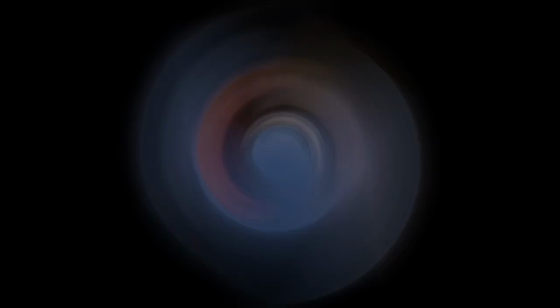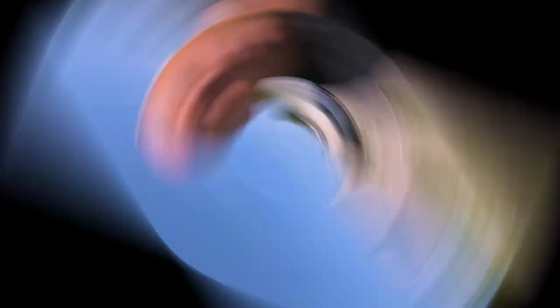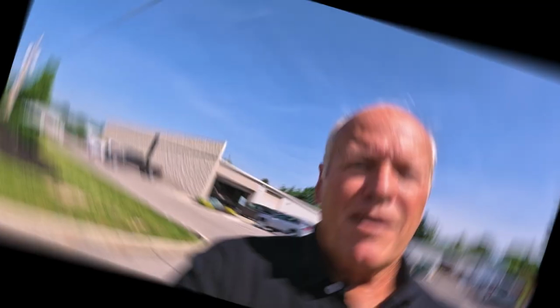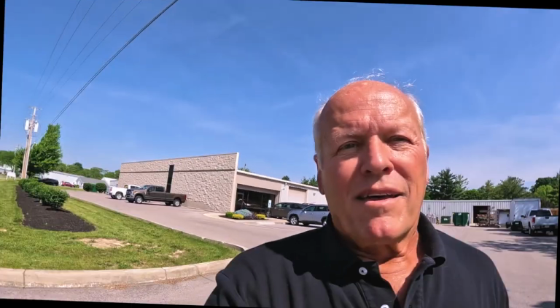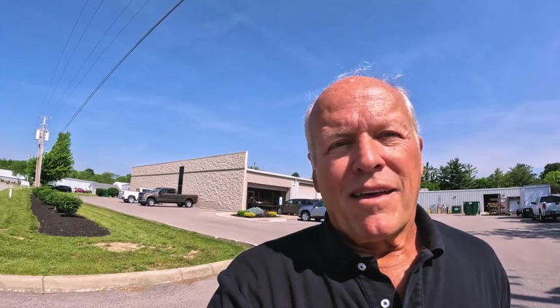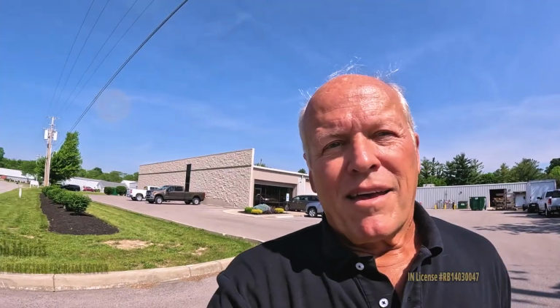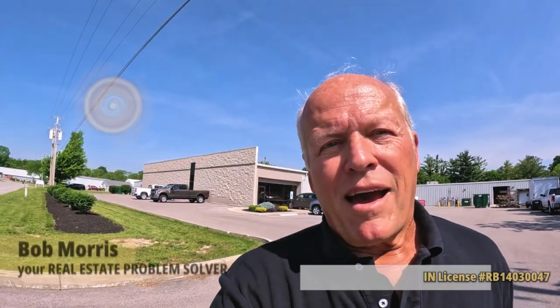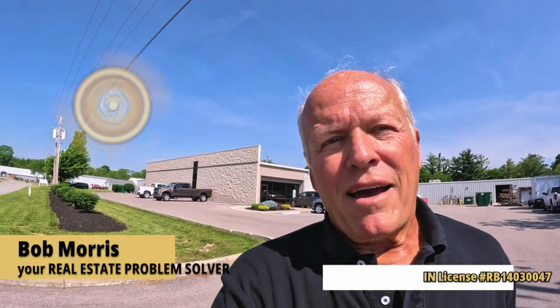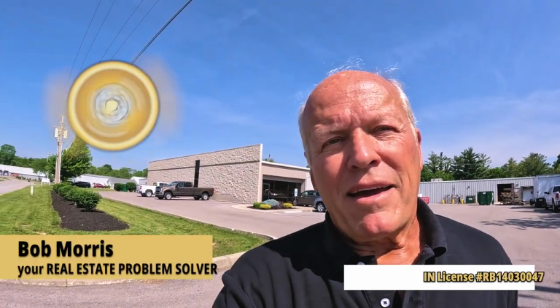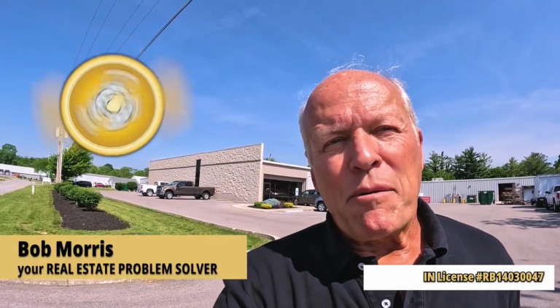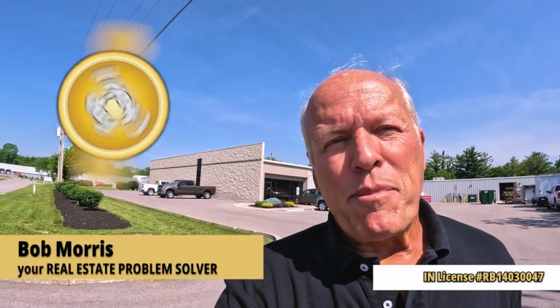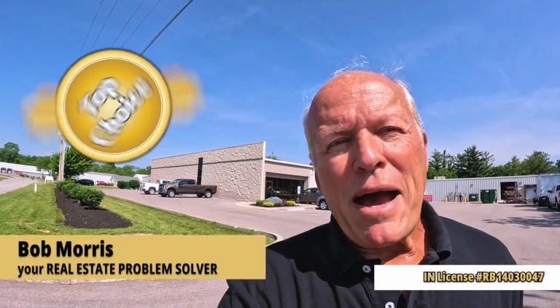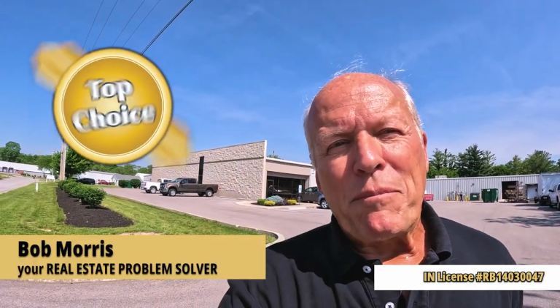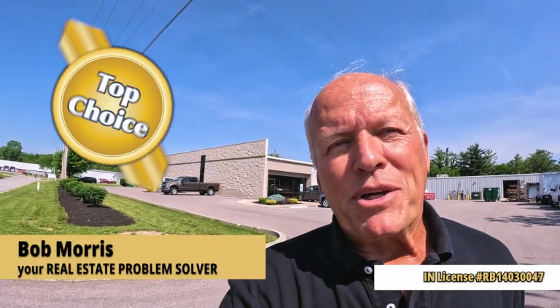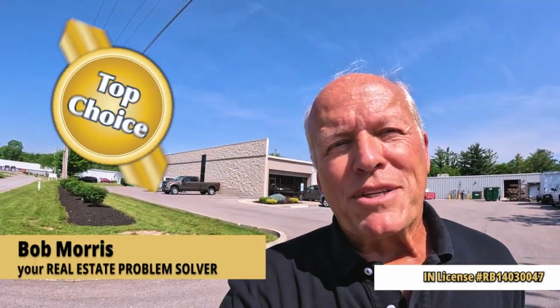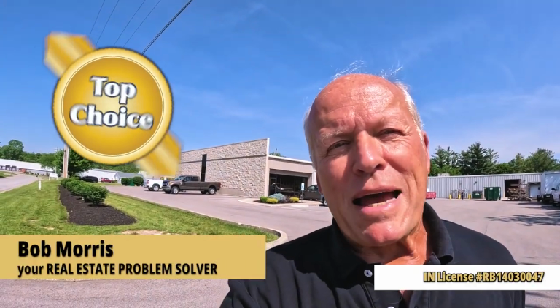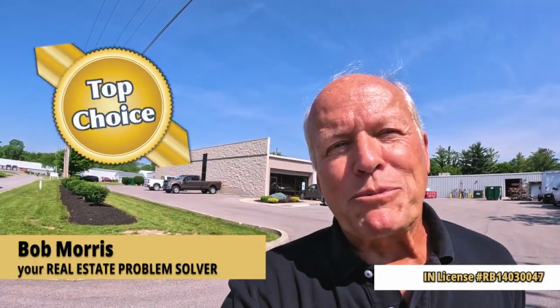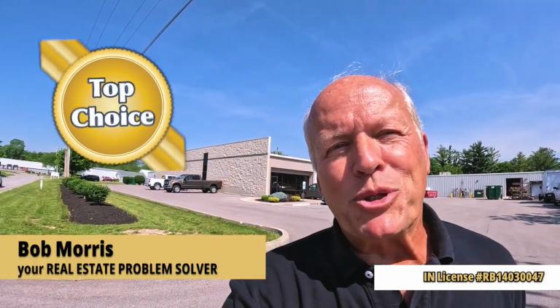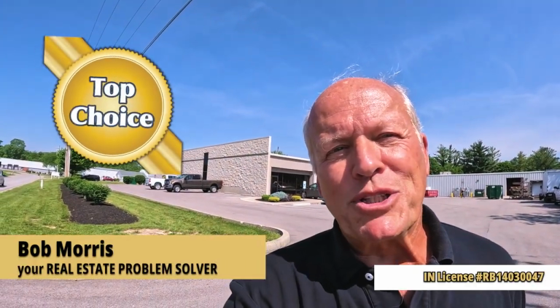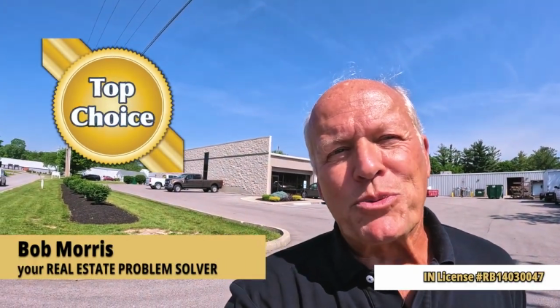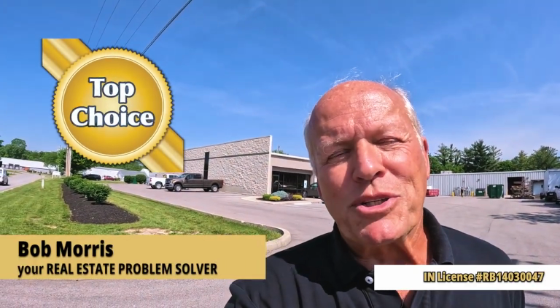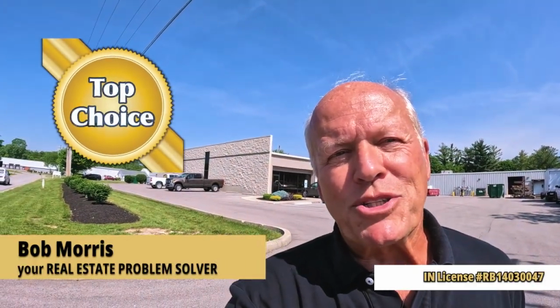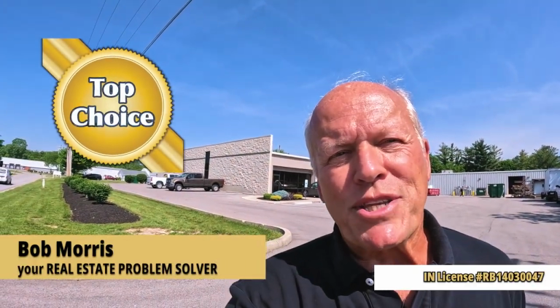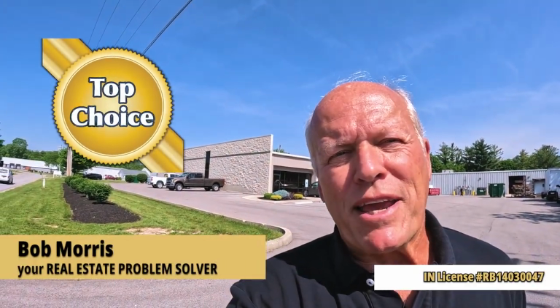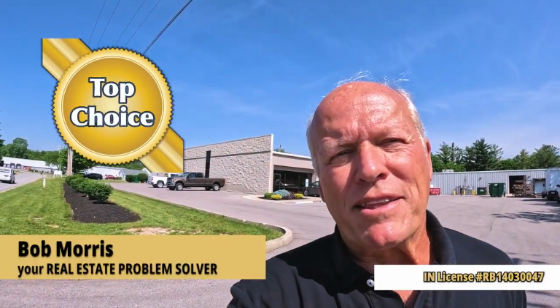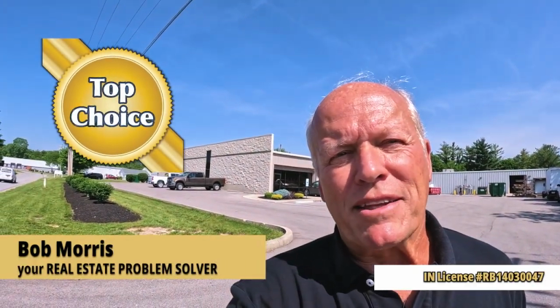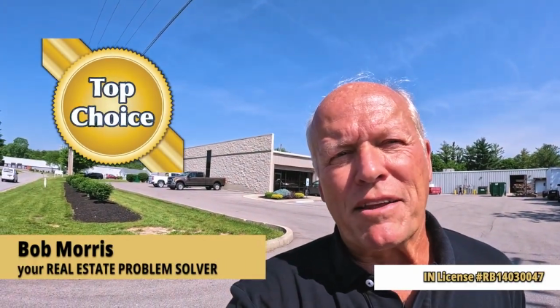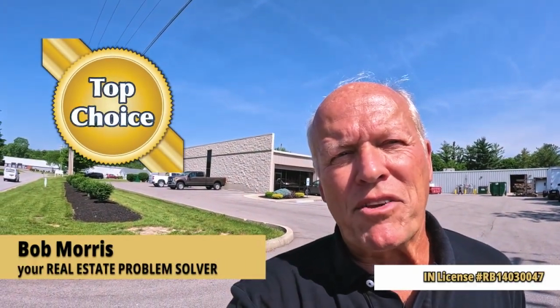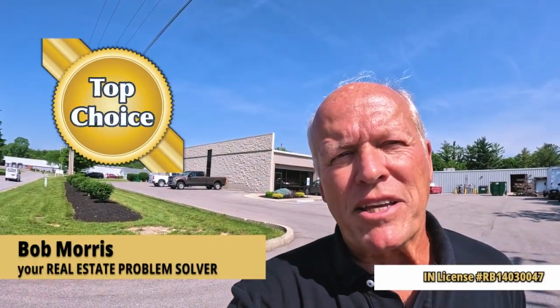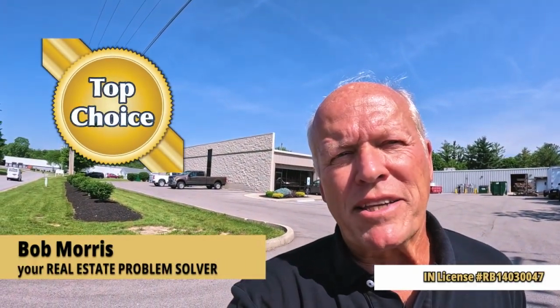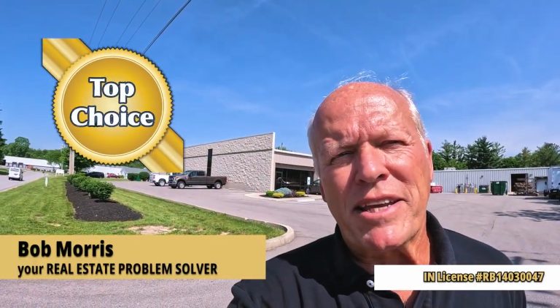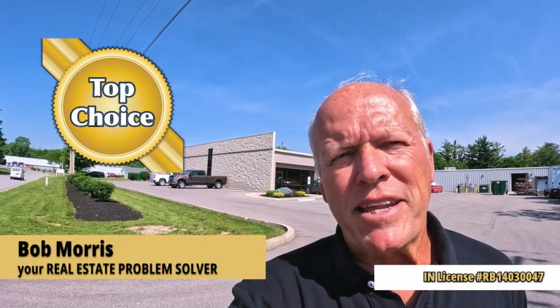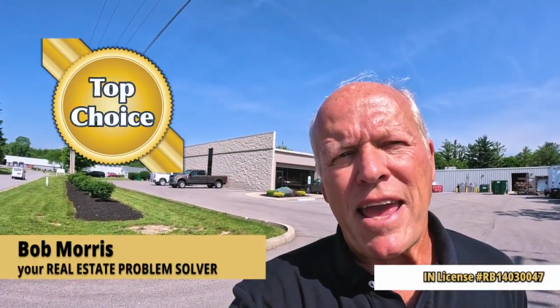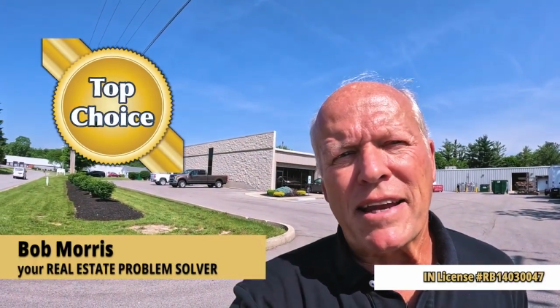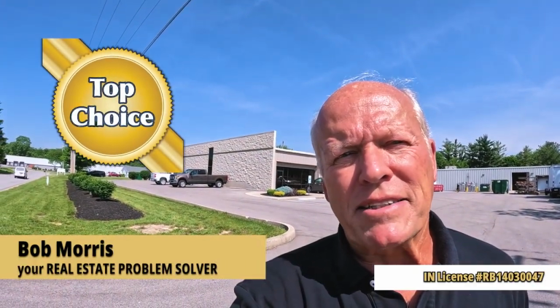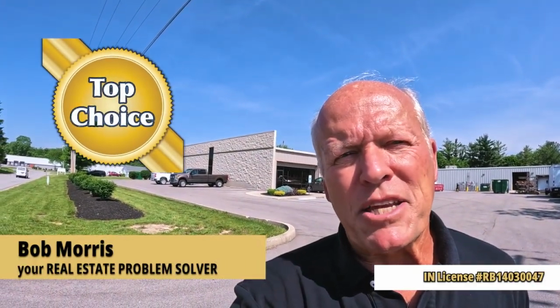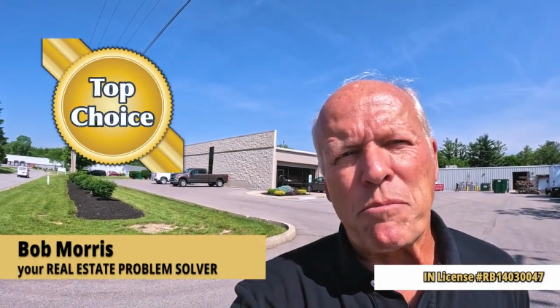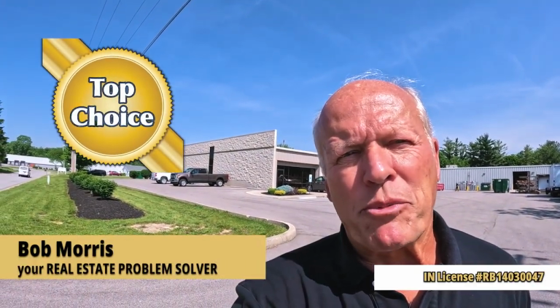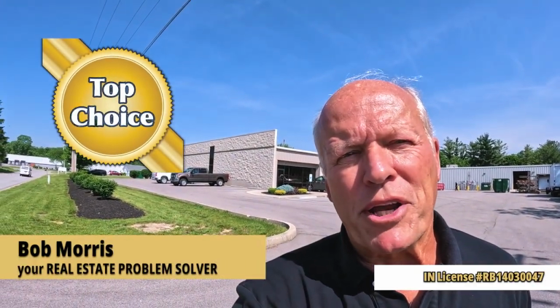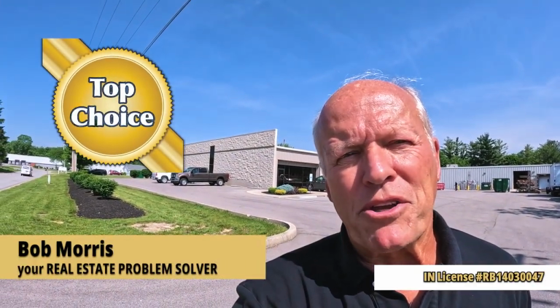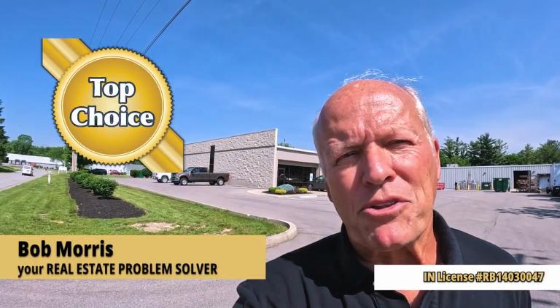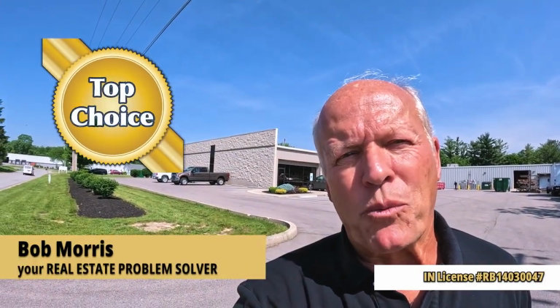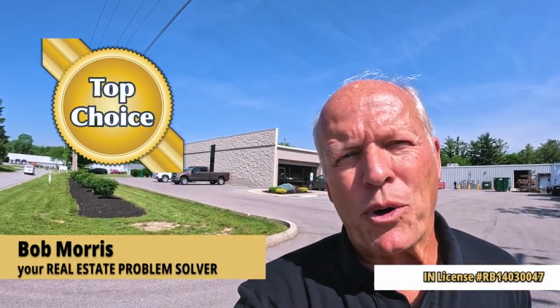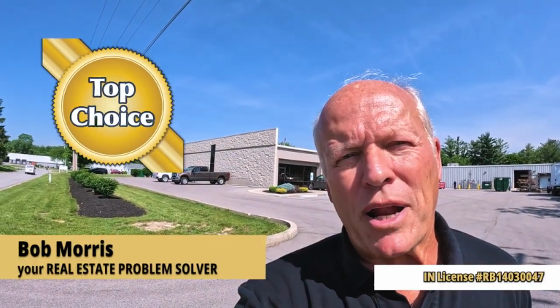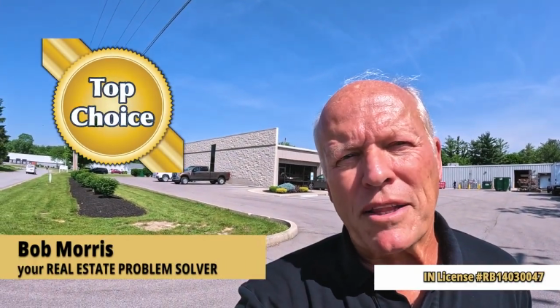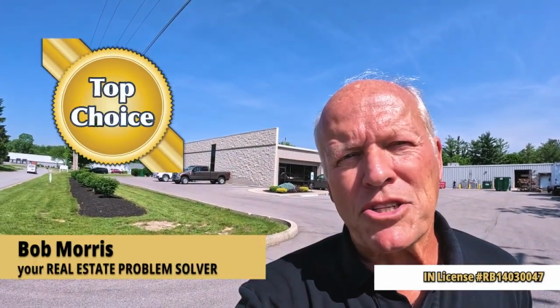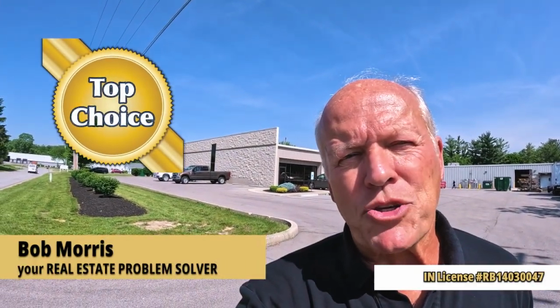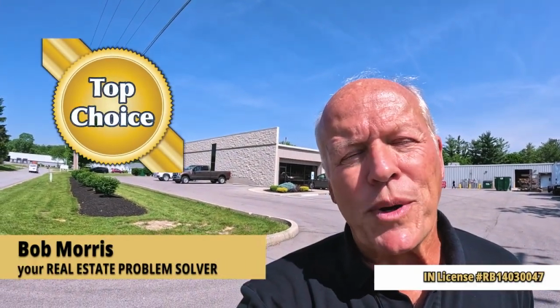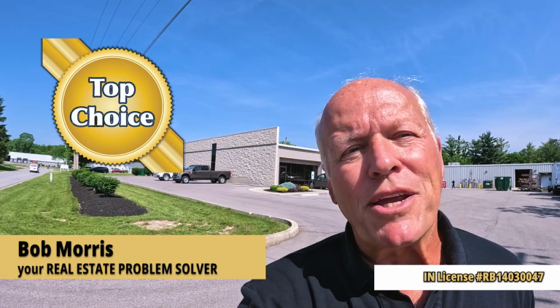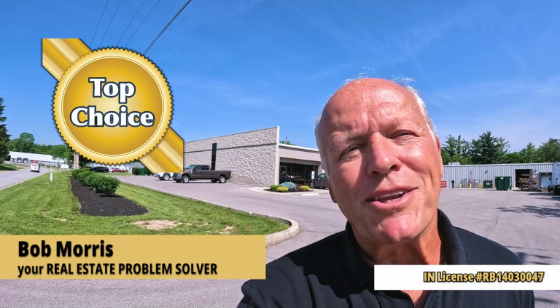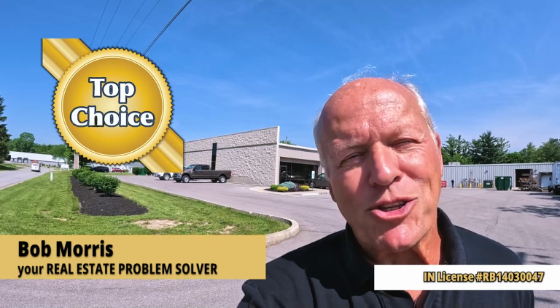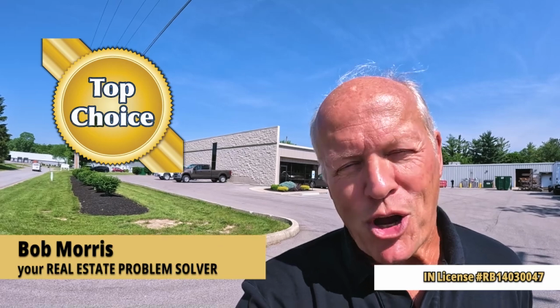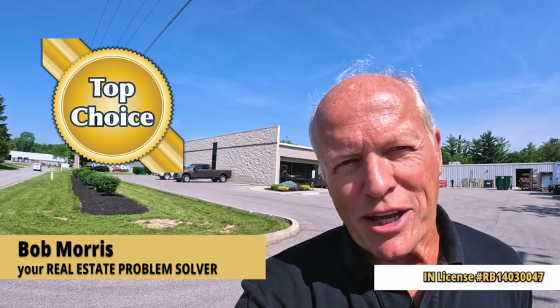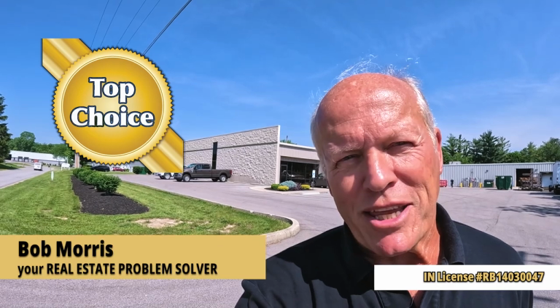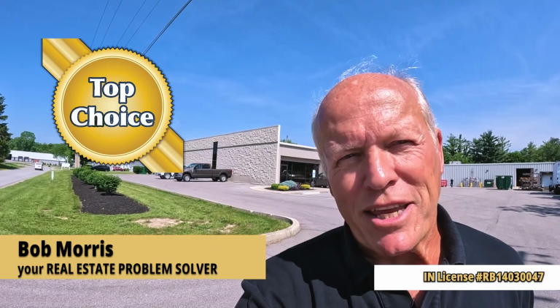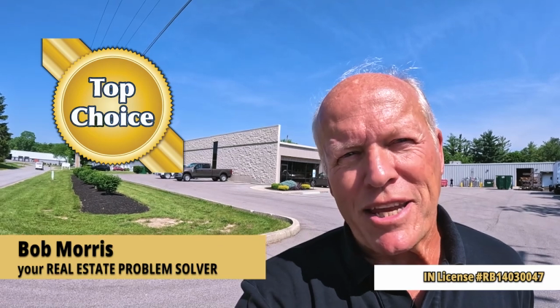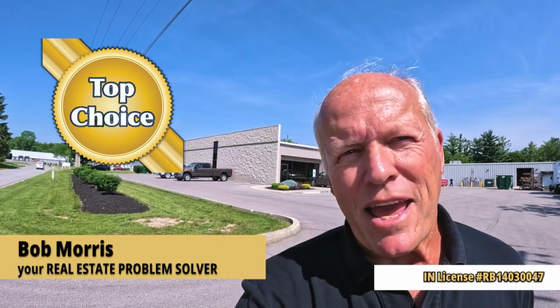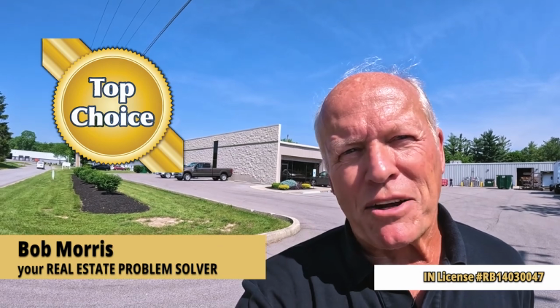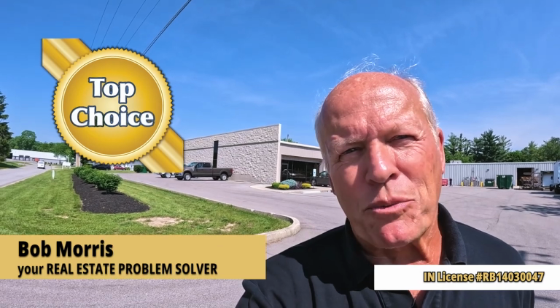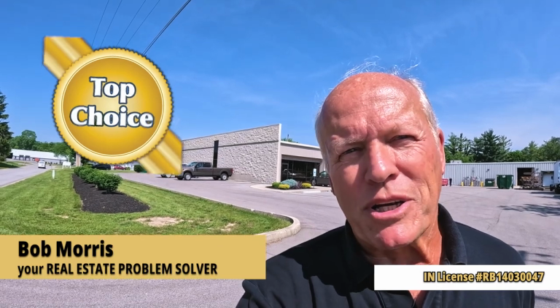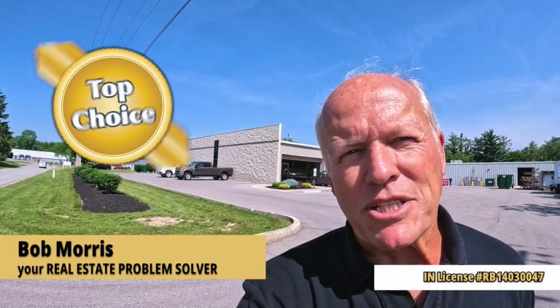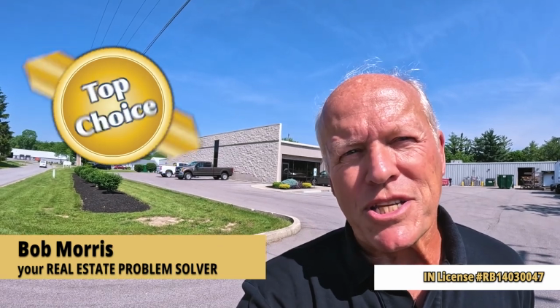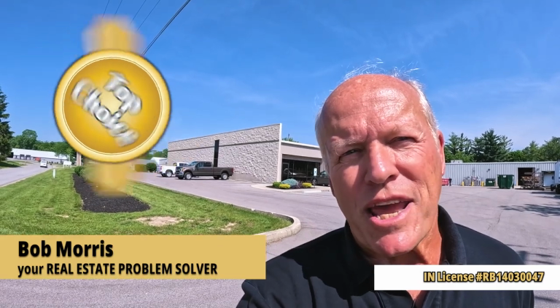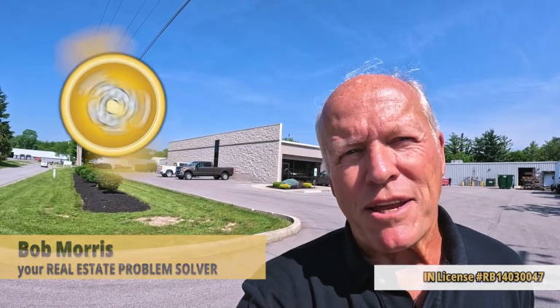Hi, I'm Bob with Top Choice Real Estate and the Living in Indiana team, bringing you the word on the street, talking Indiana real estate.